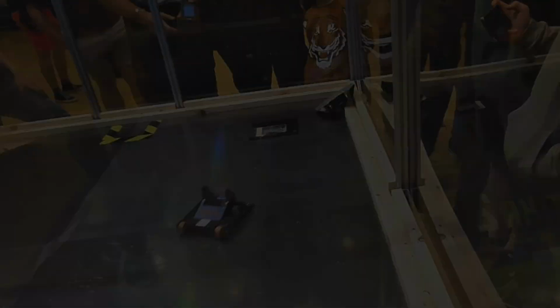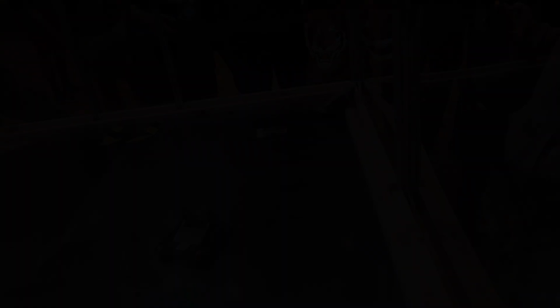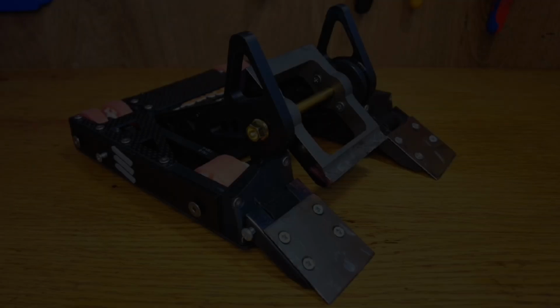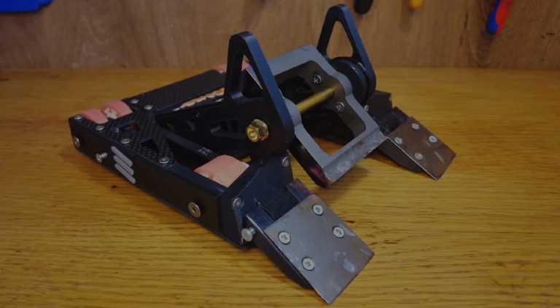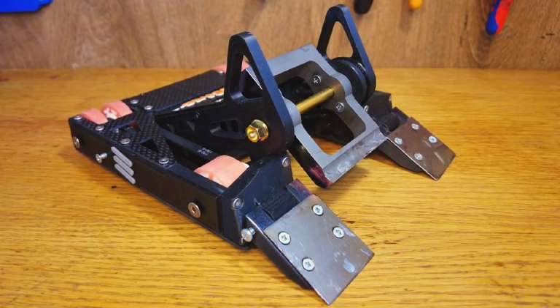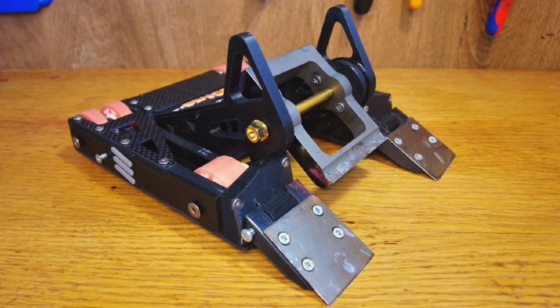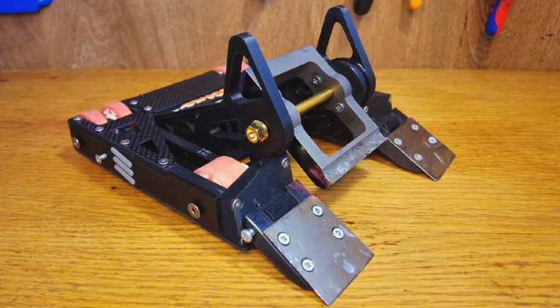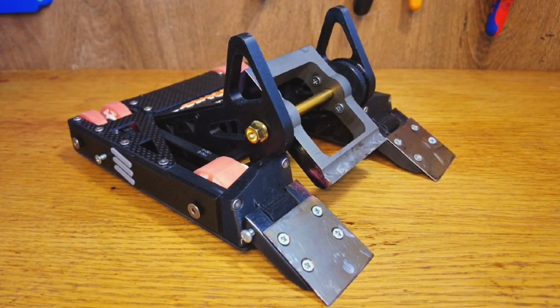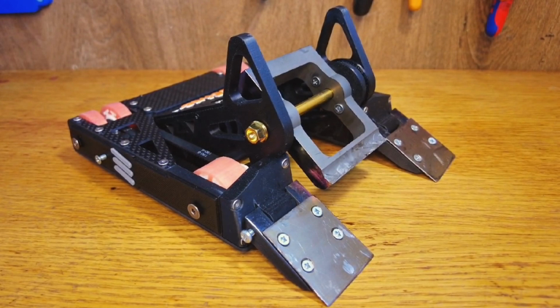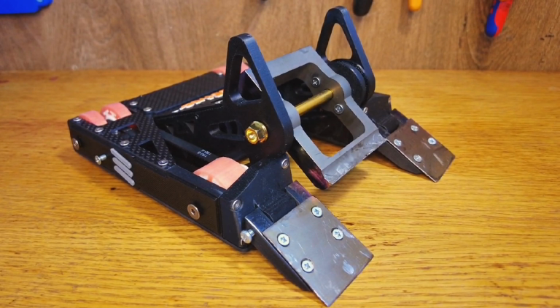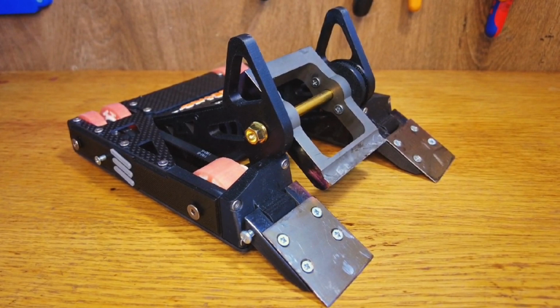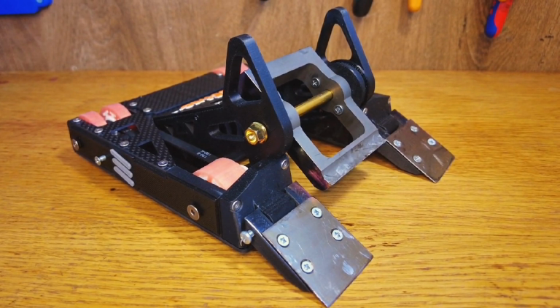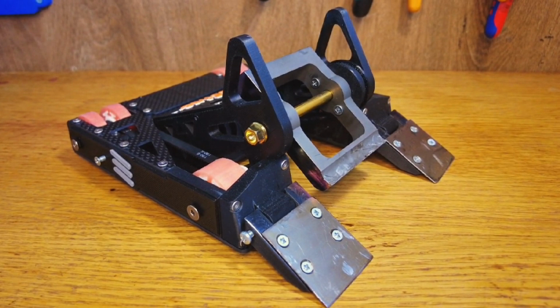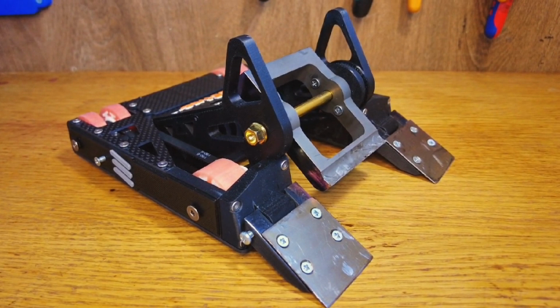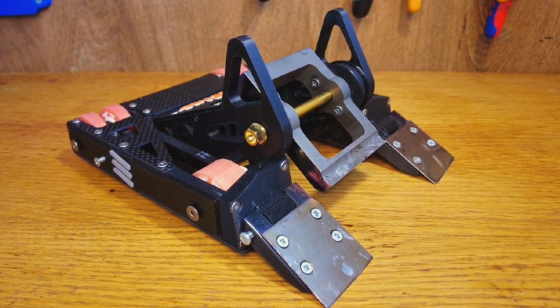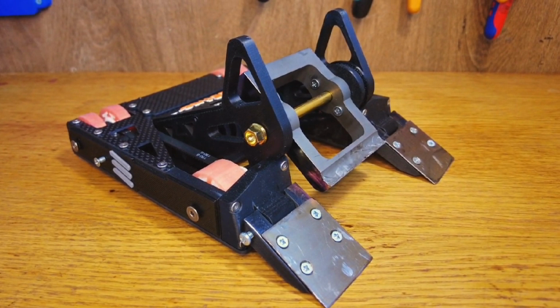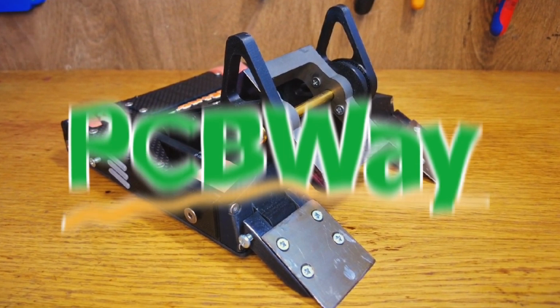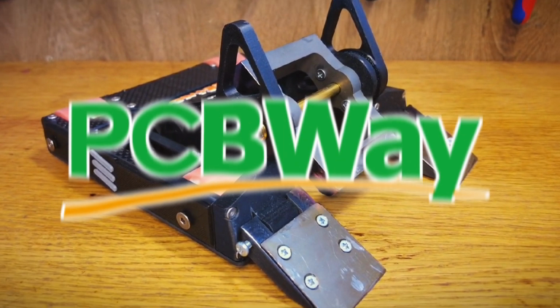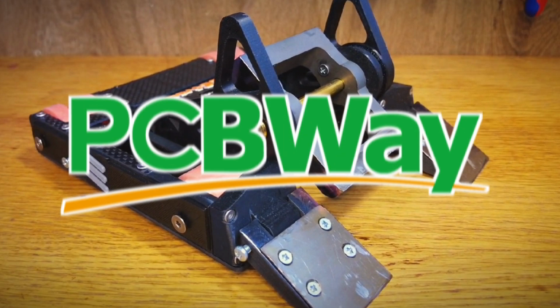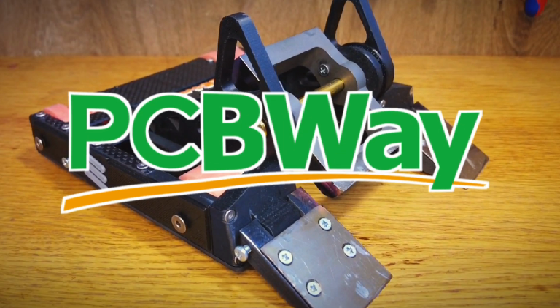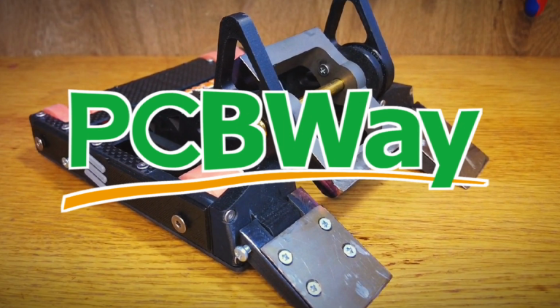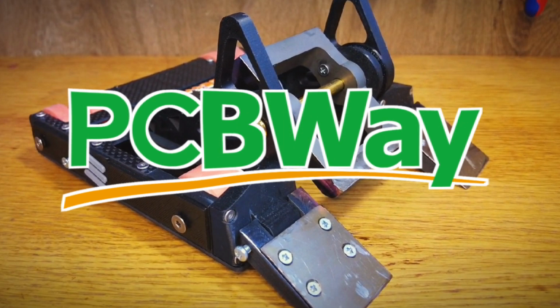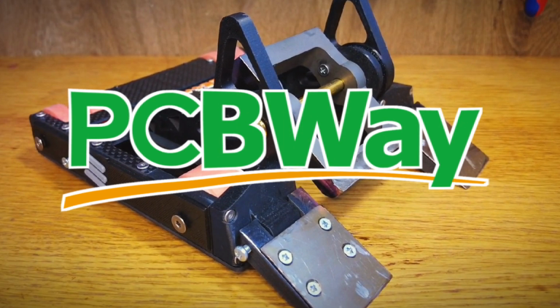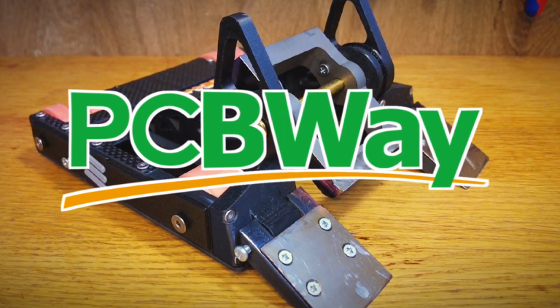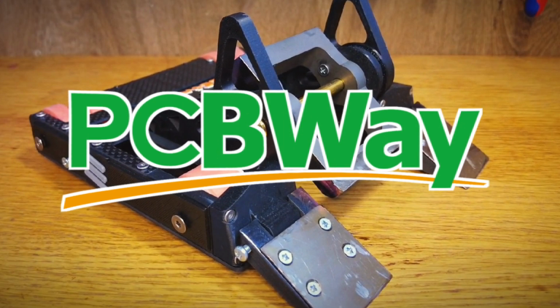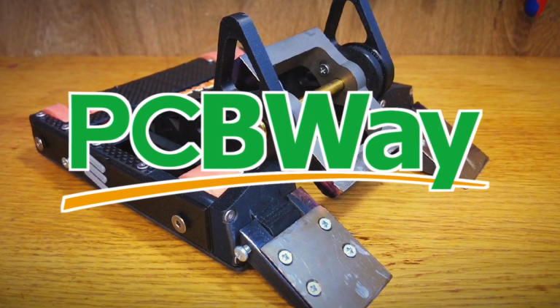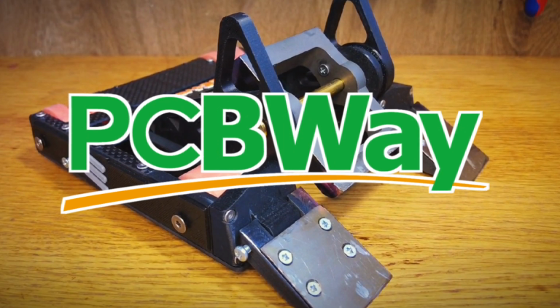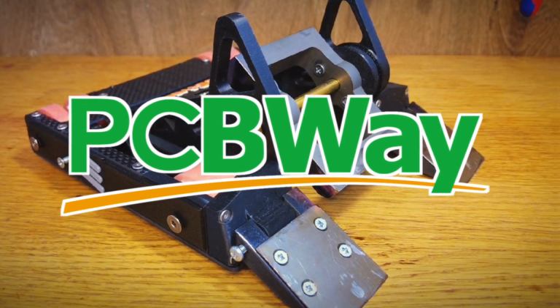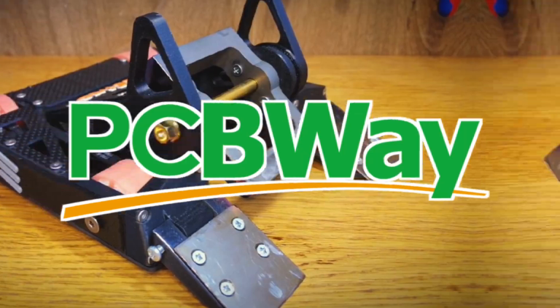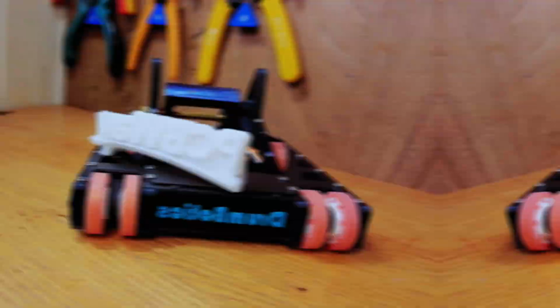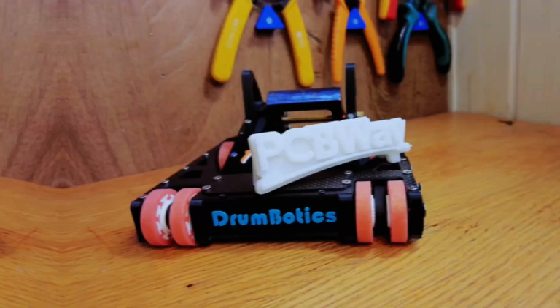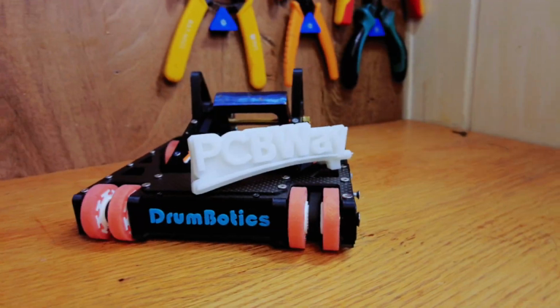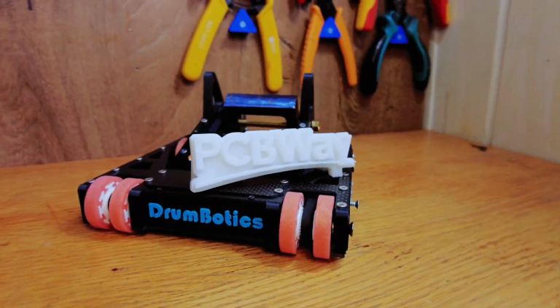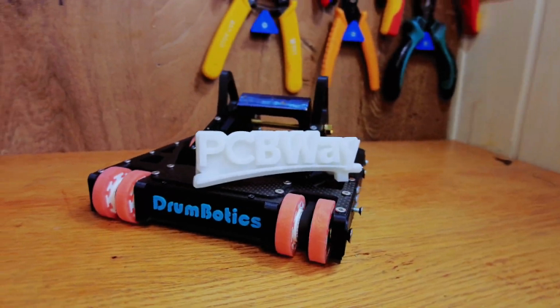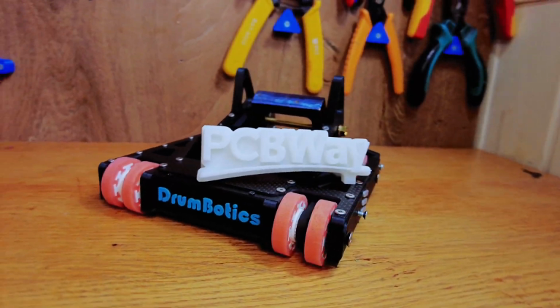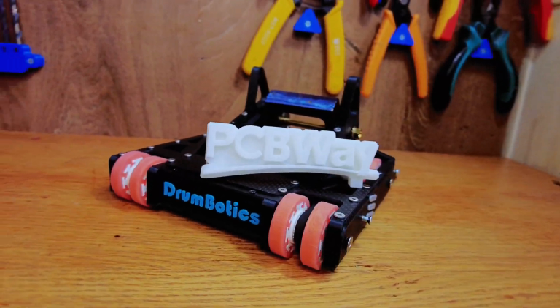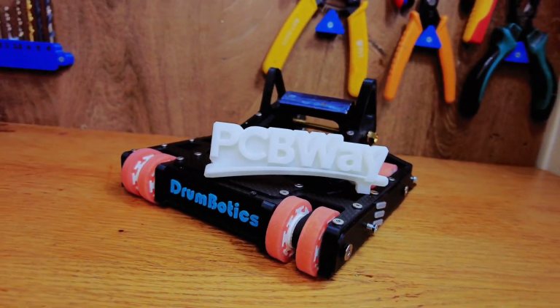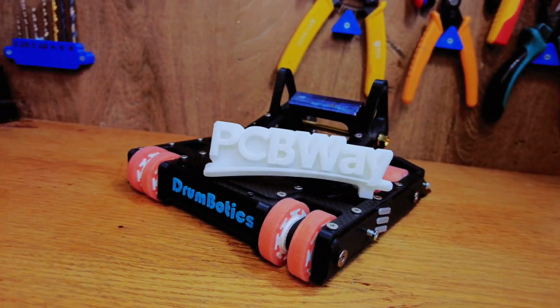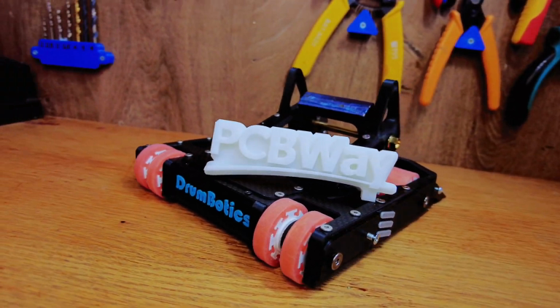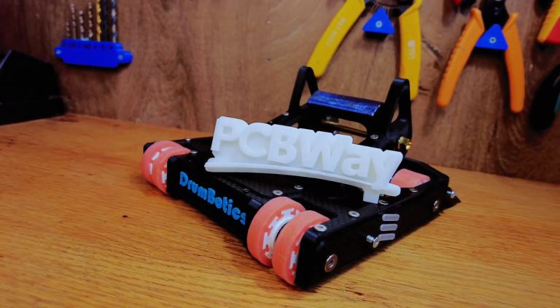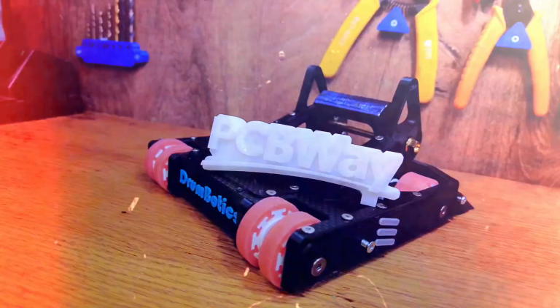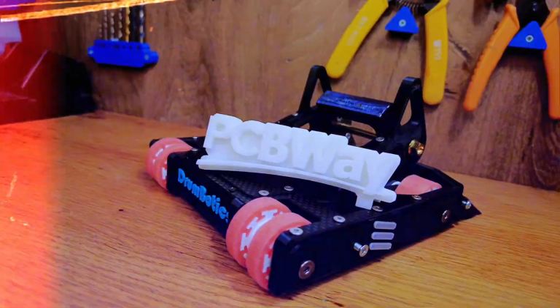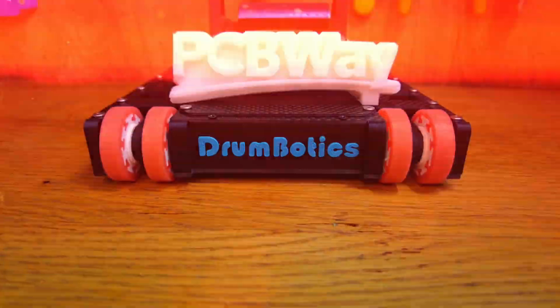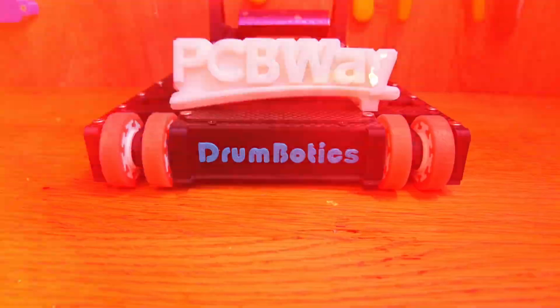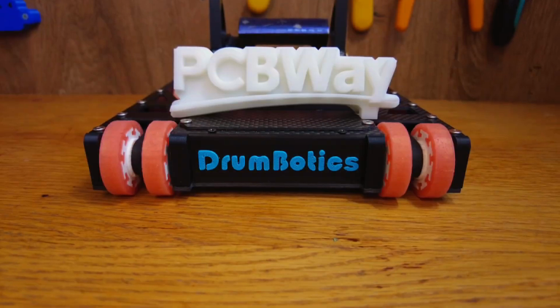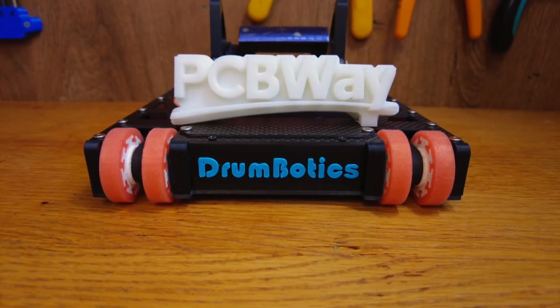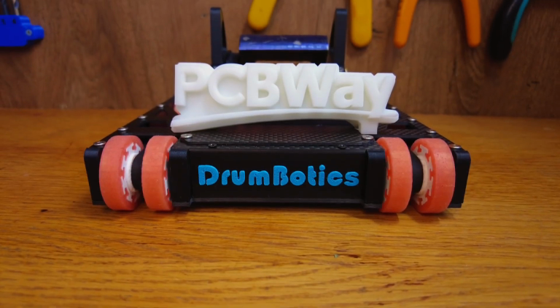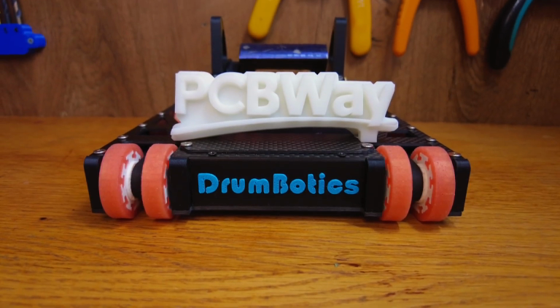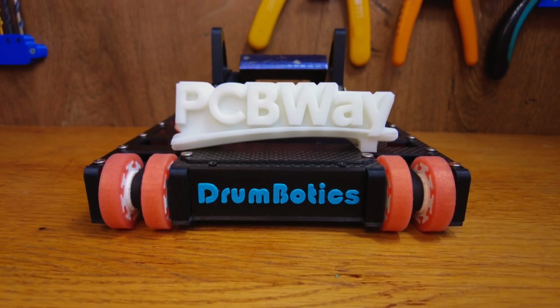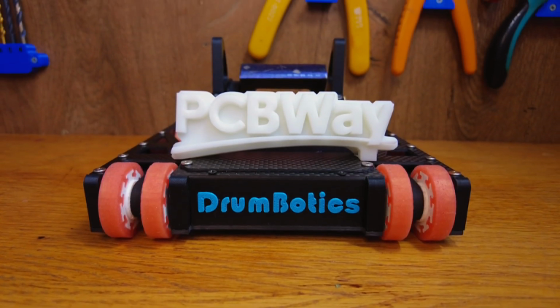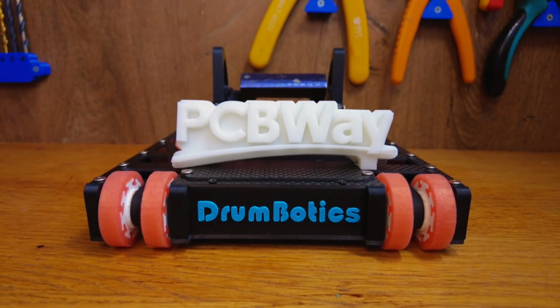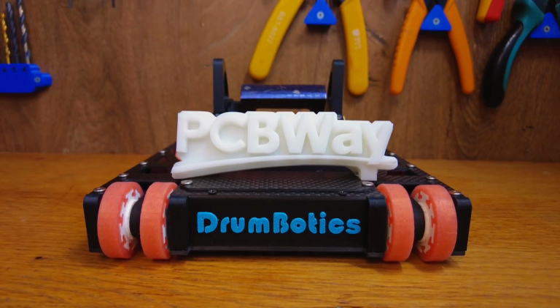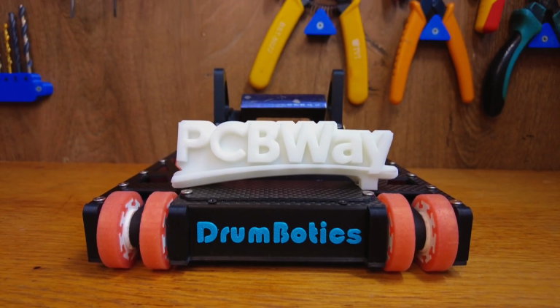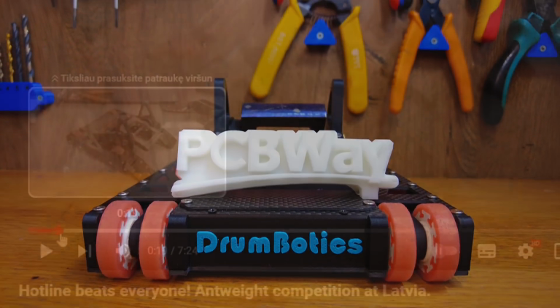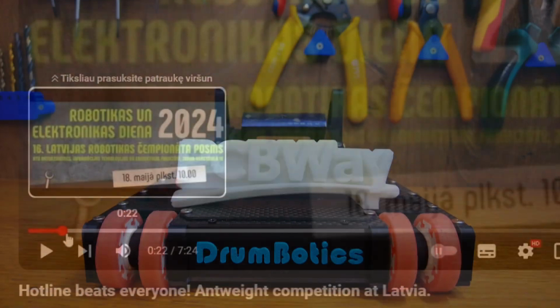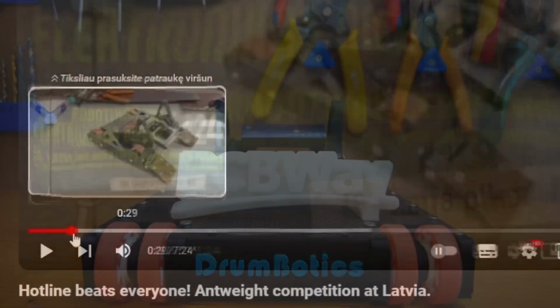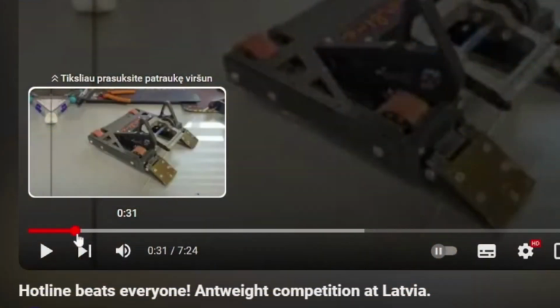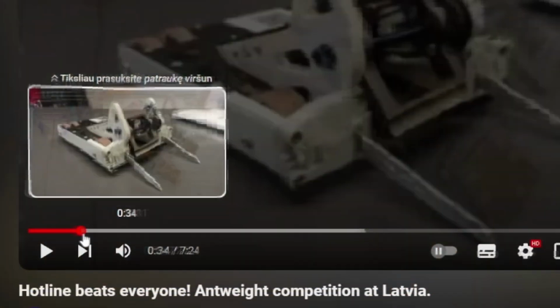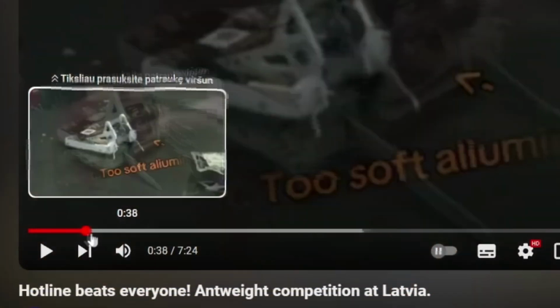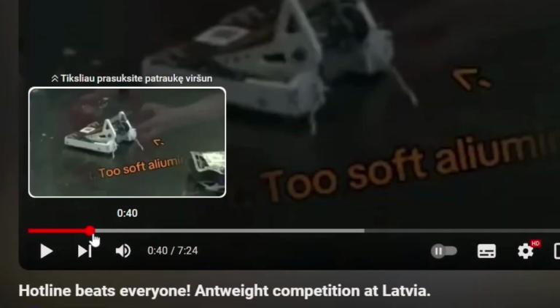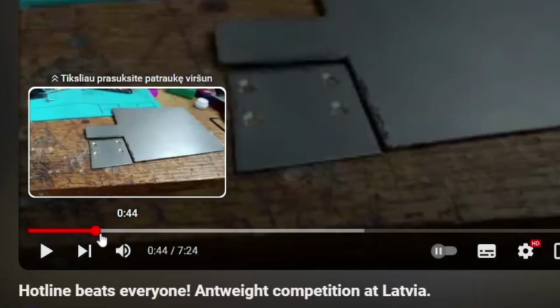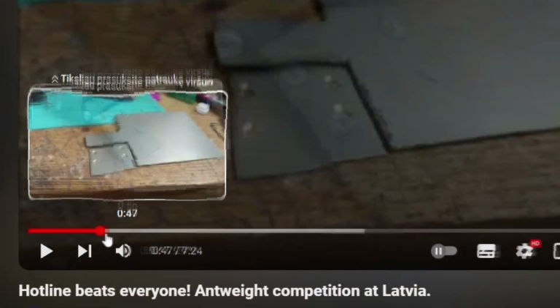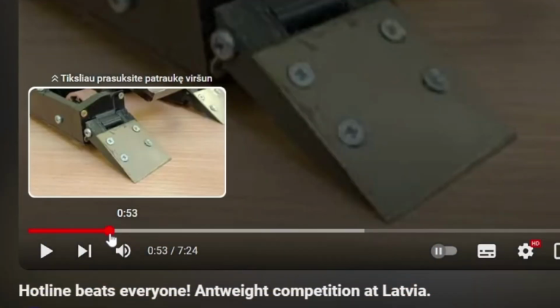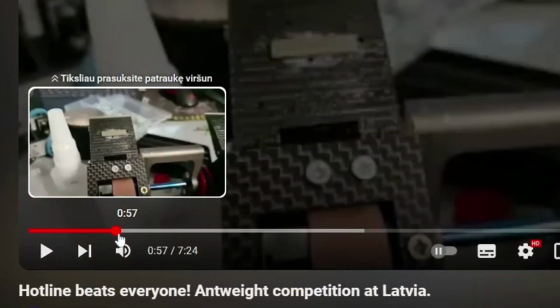This video is sponsored by PCBWay, who helped me make my new version of Hotline. More about them later in the video.